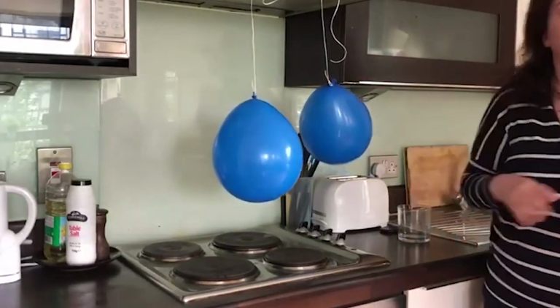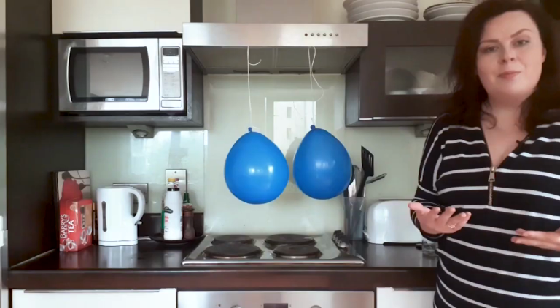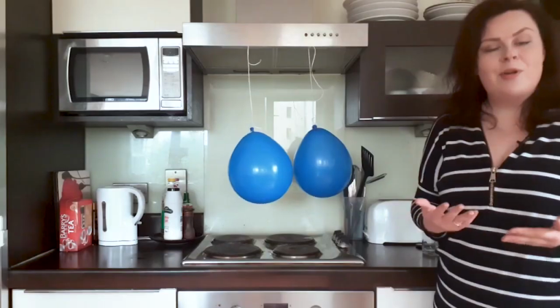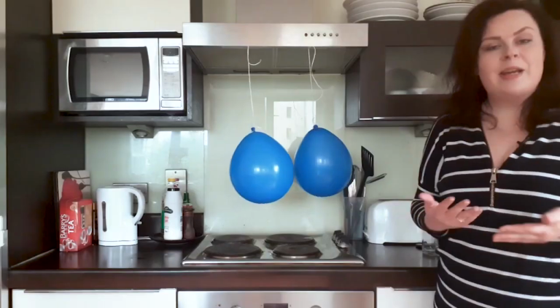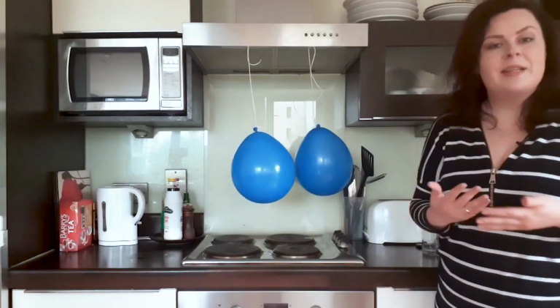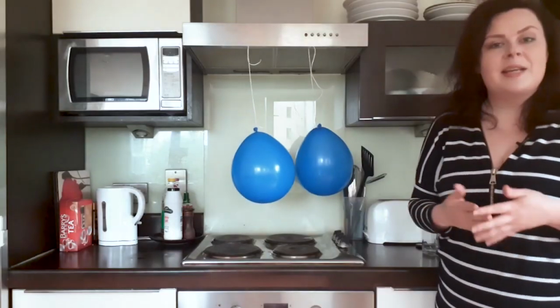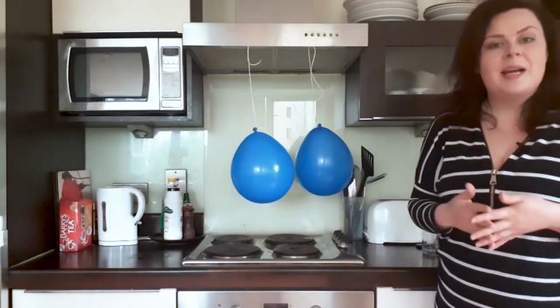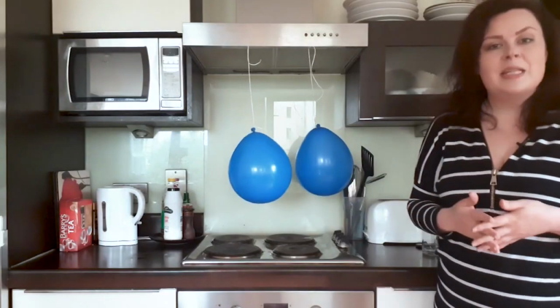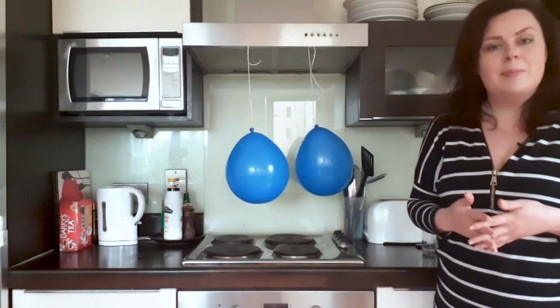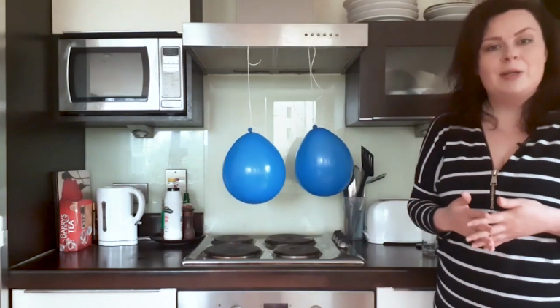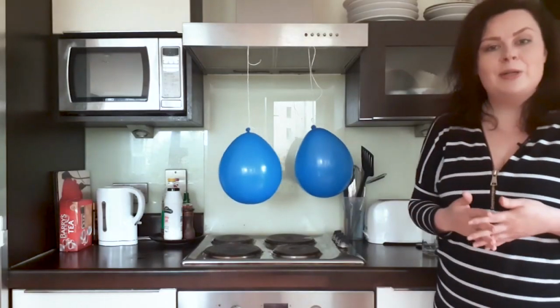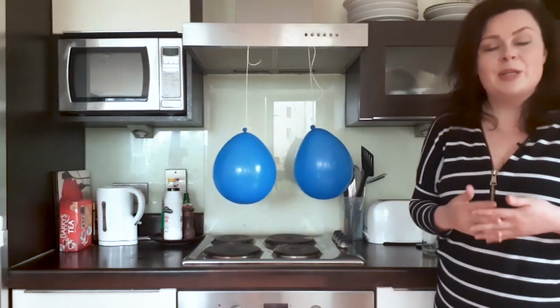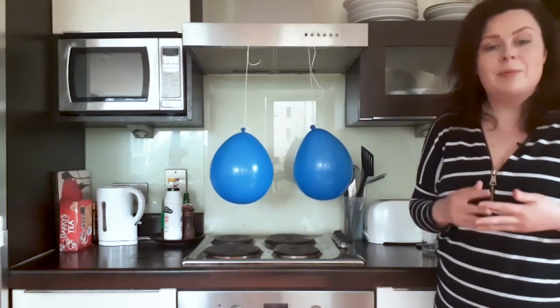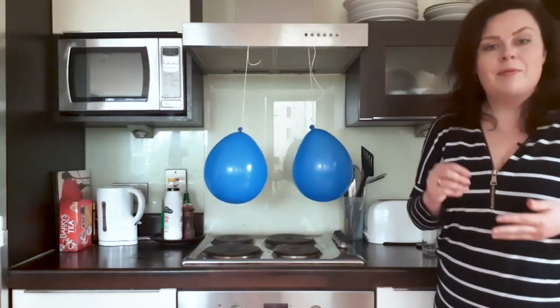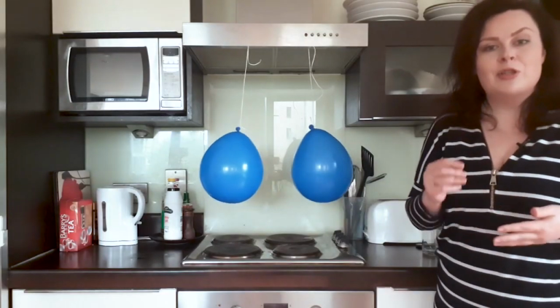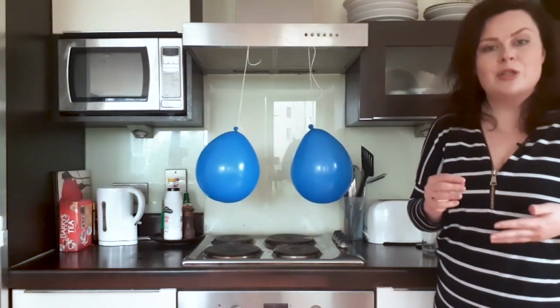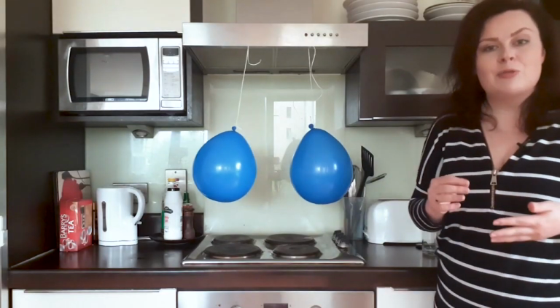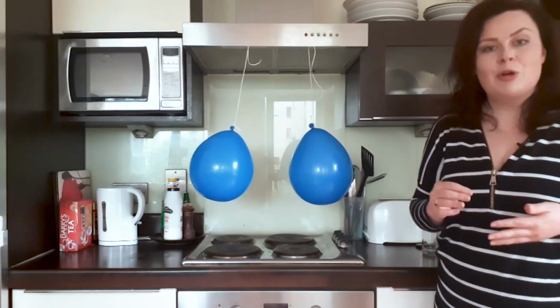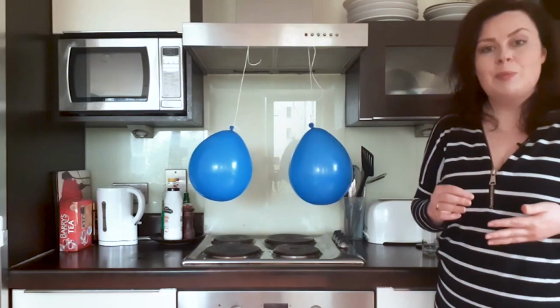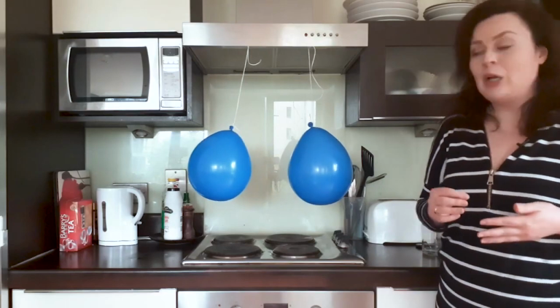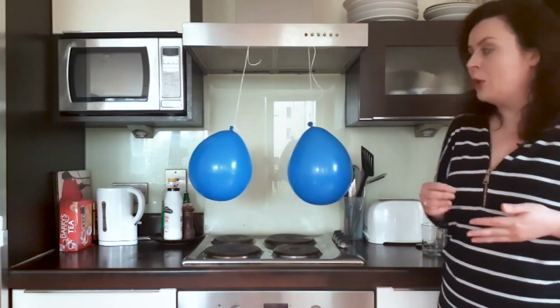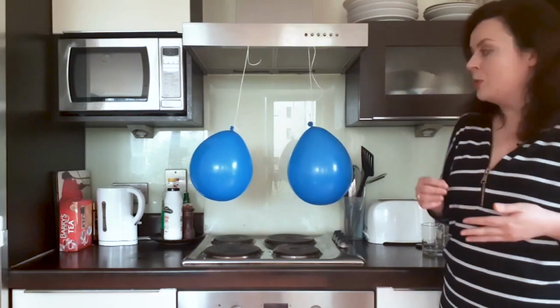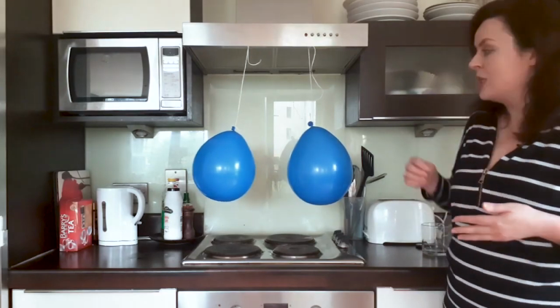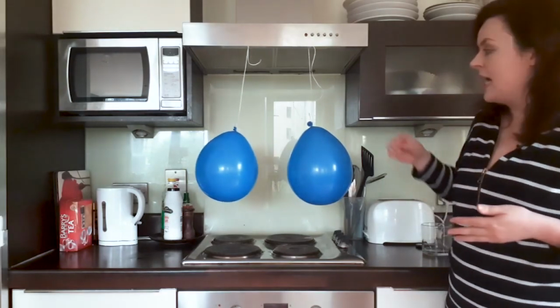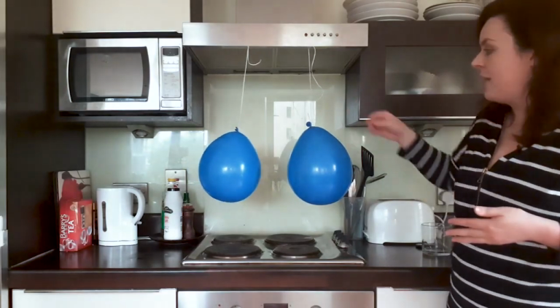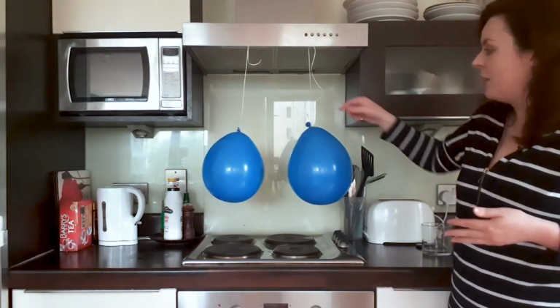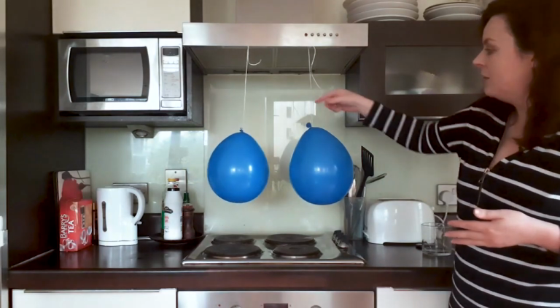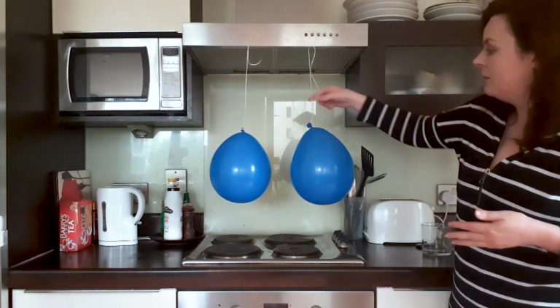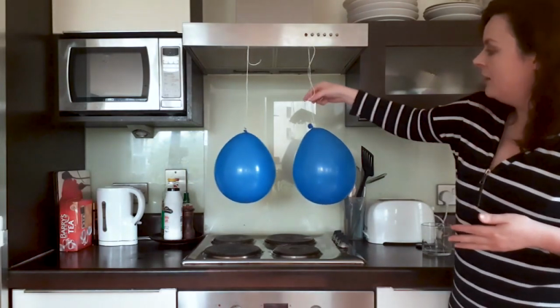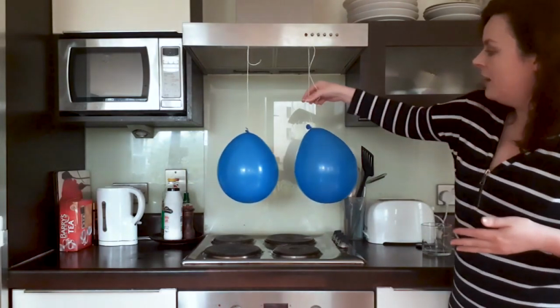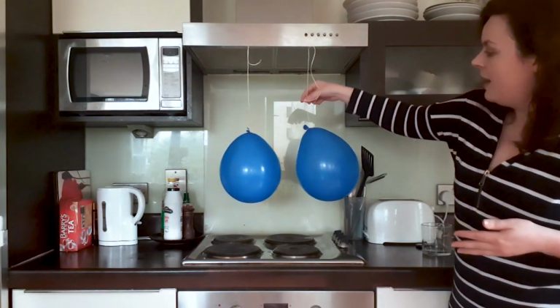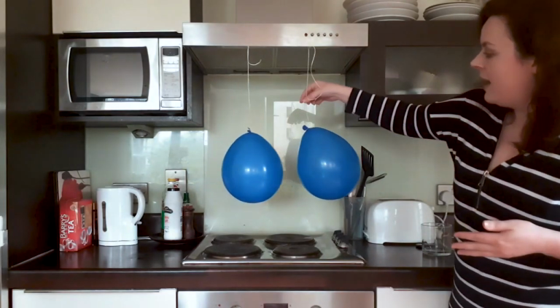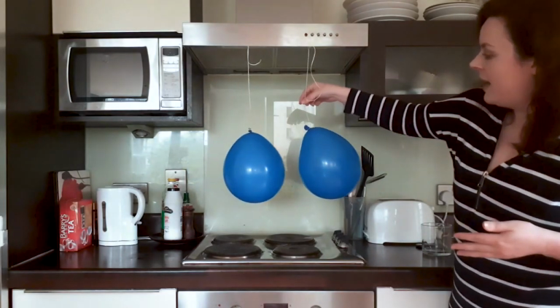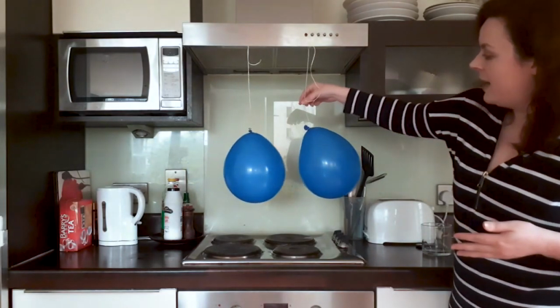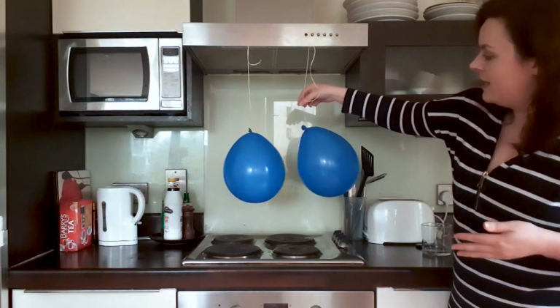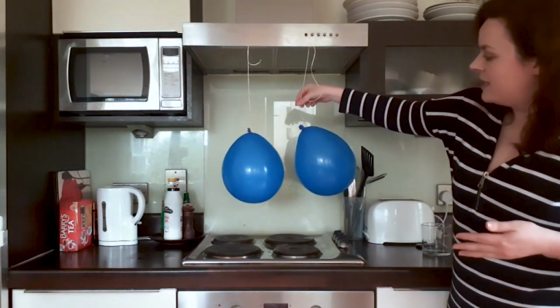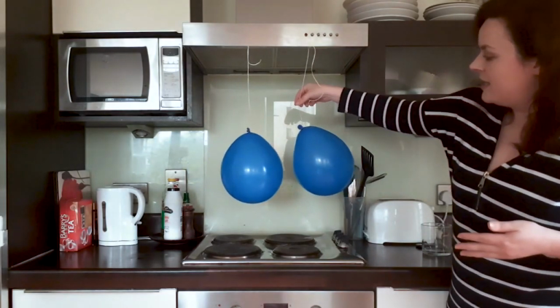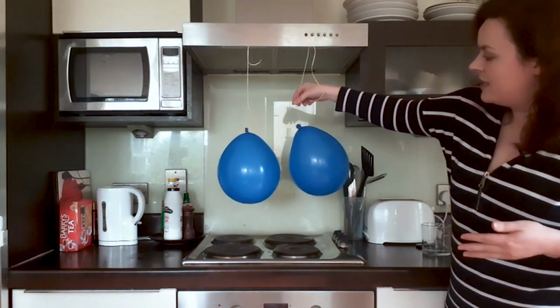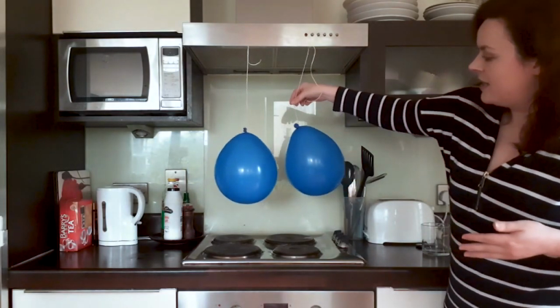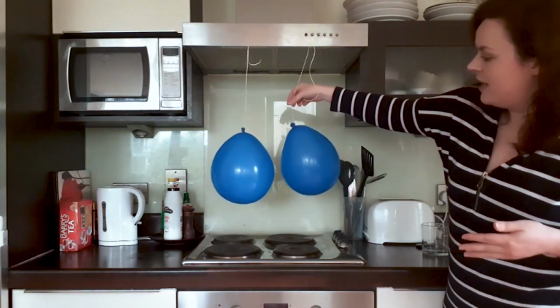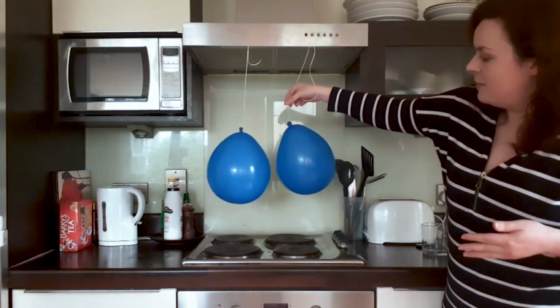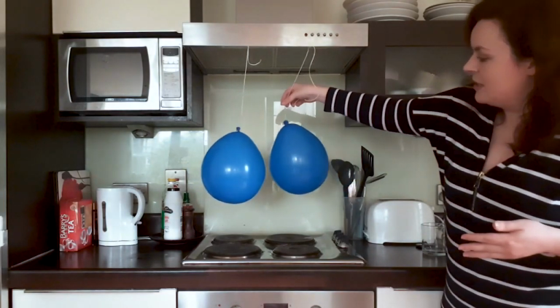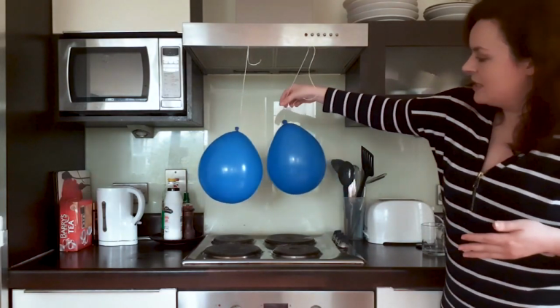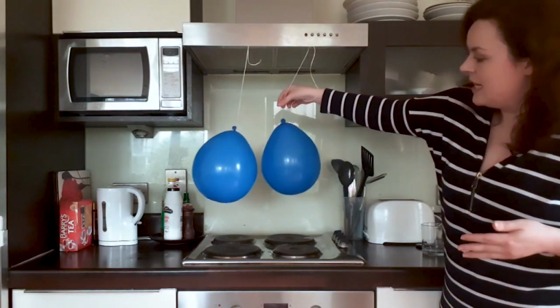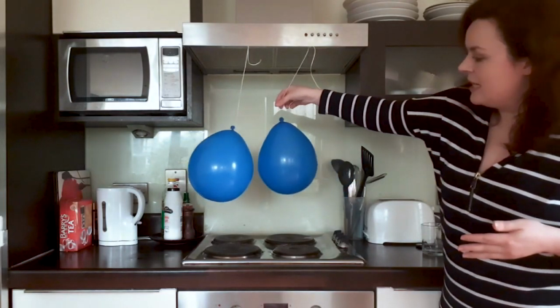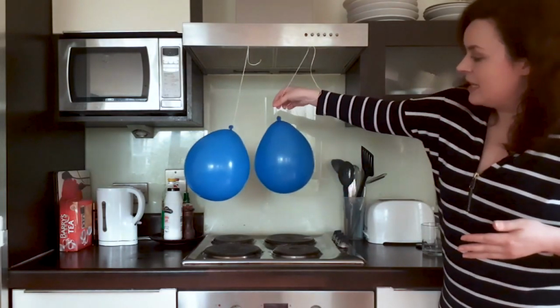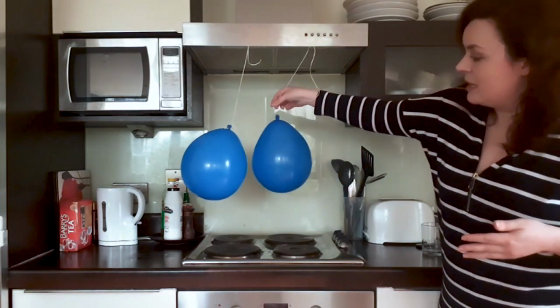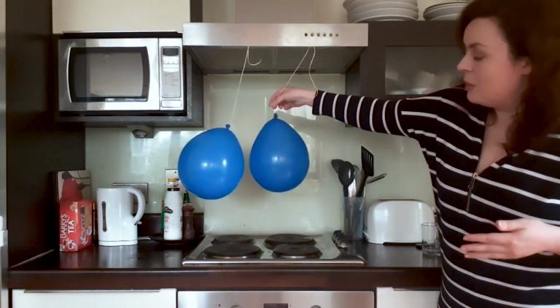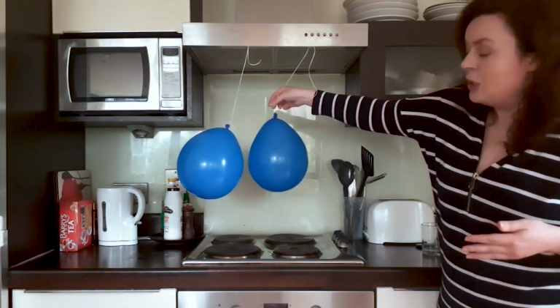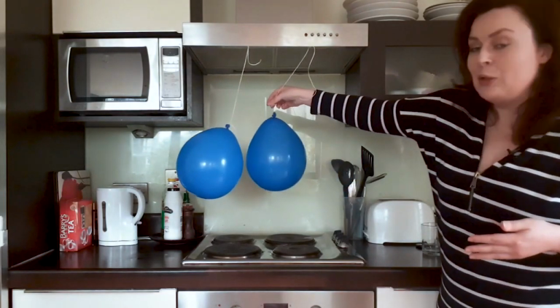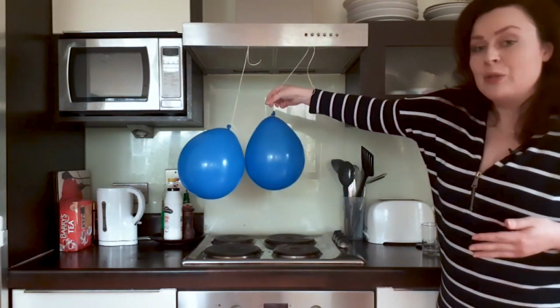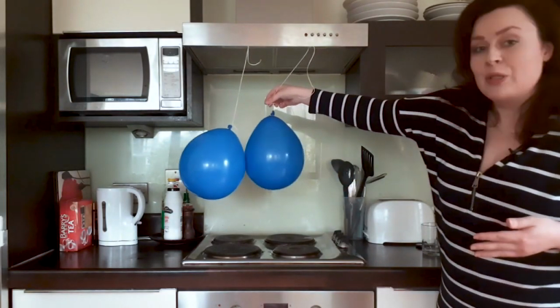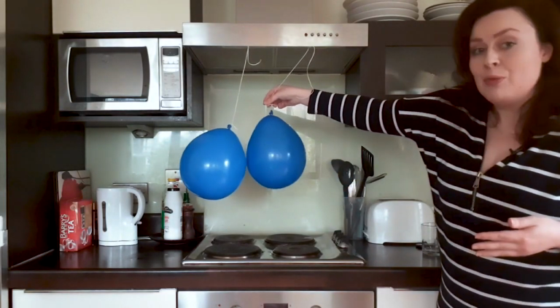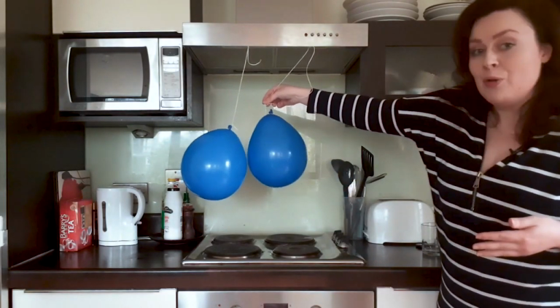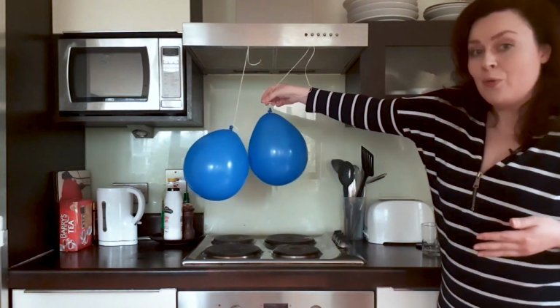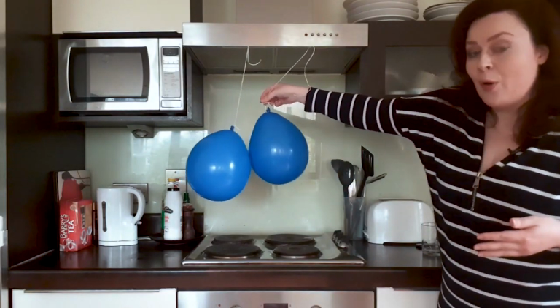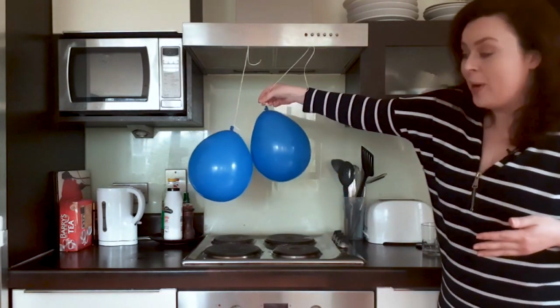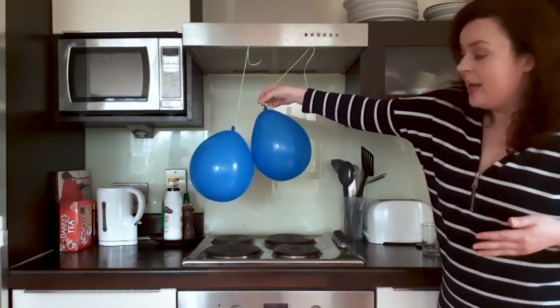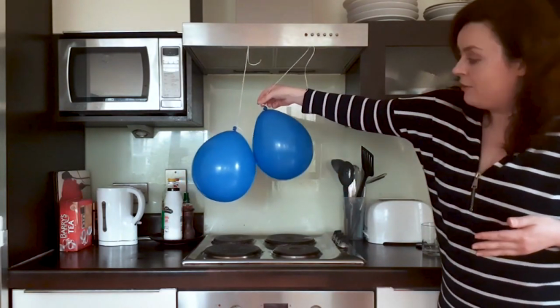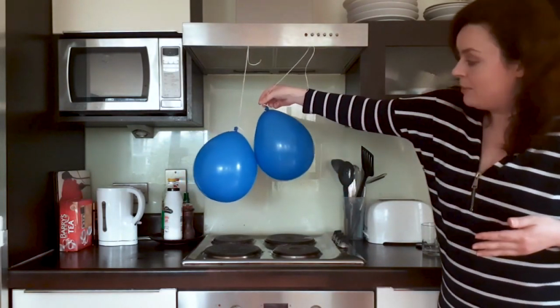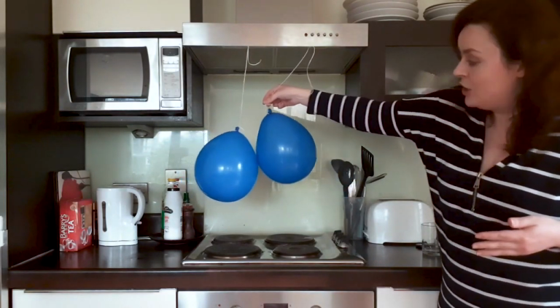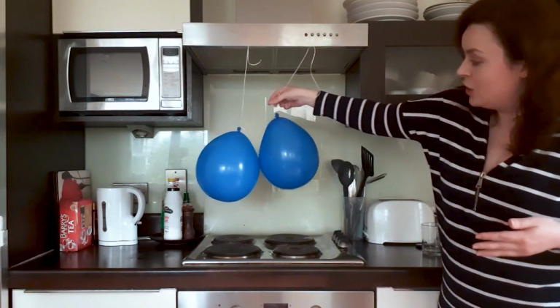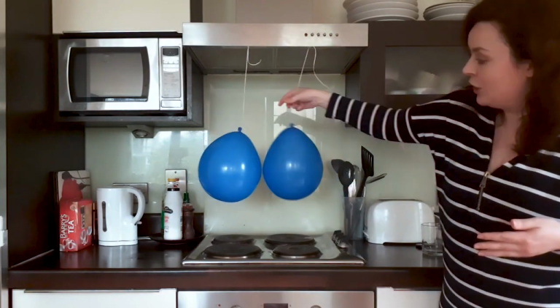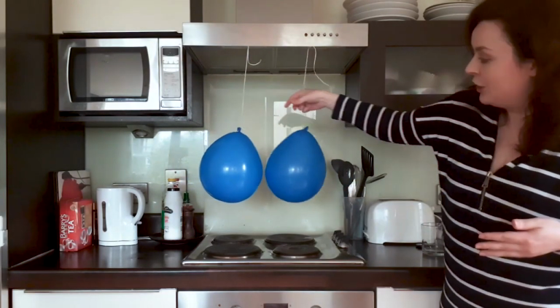Bringing the sides of the balloons that we've just rubbed close together, and this time you'll see that the balloons move away from each other.